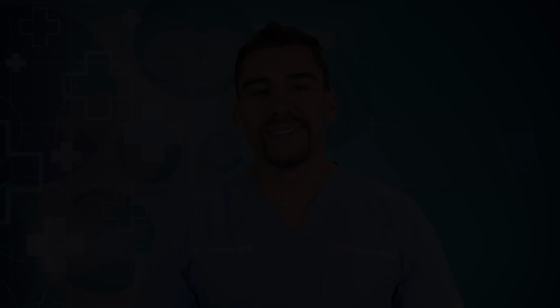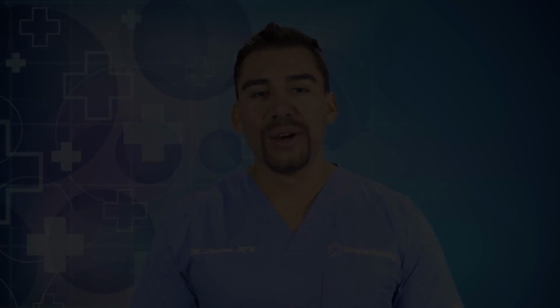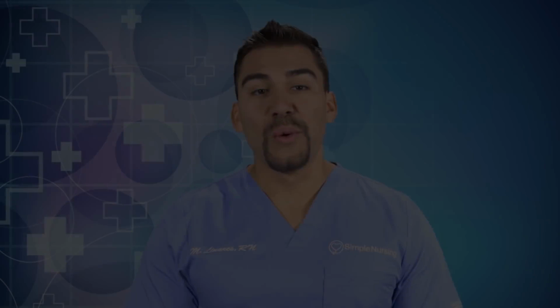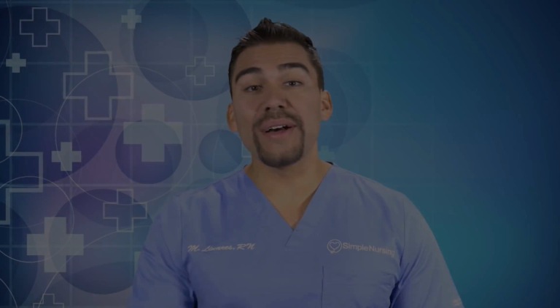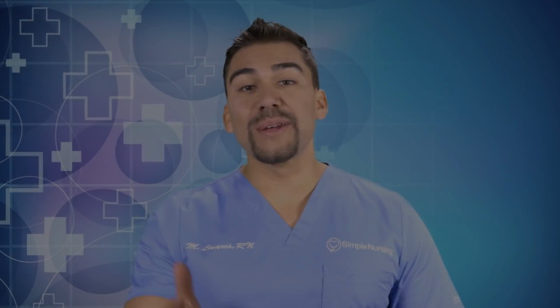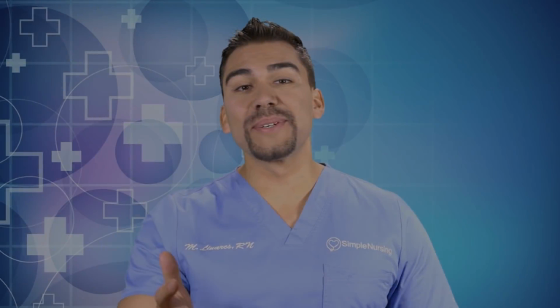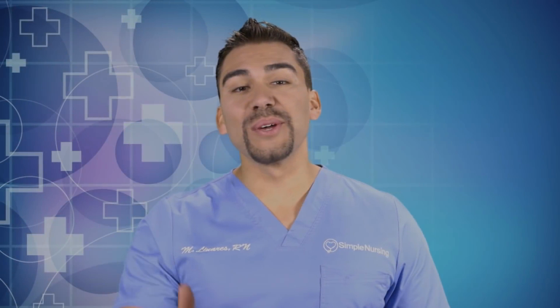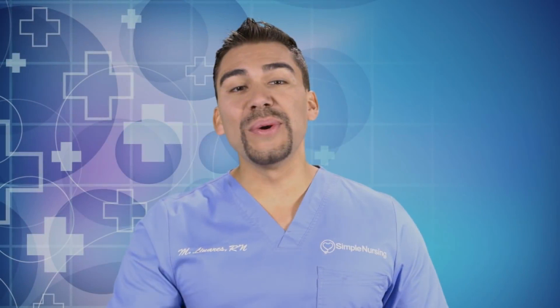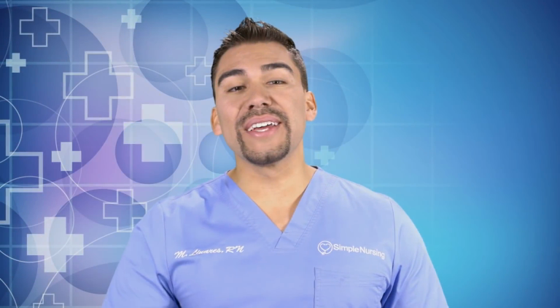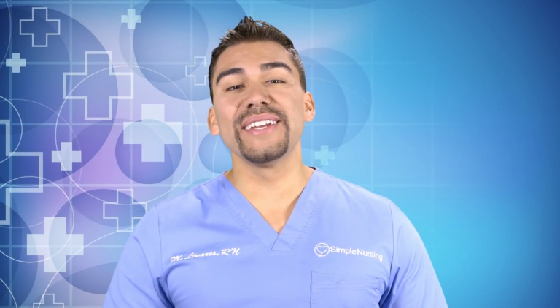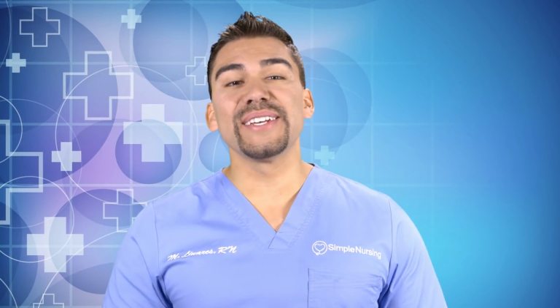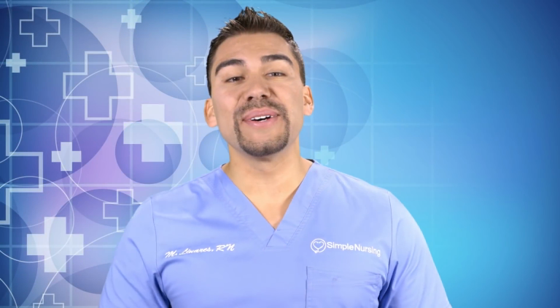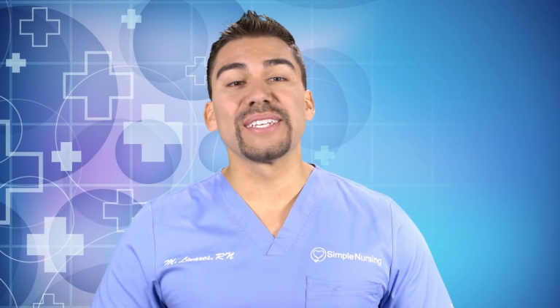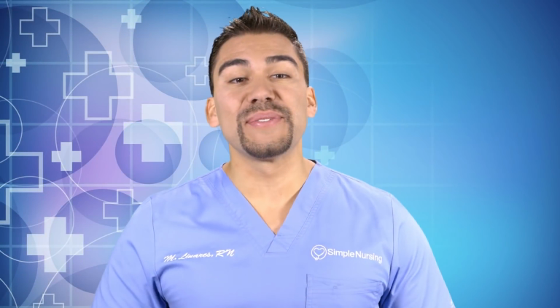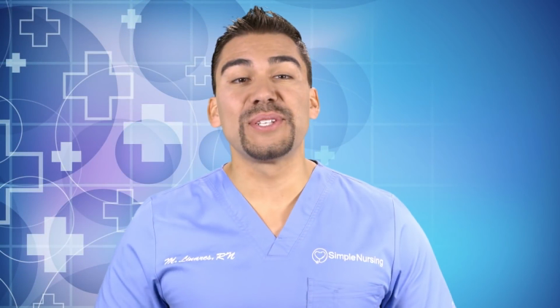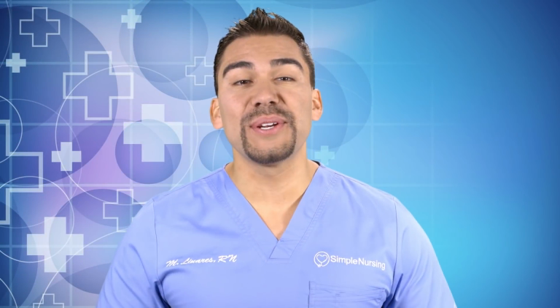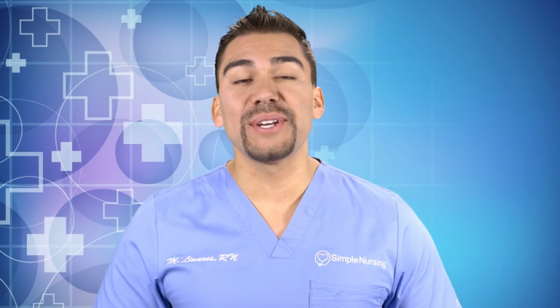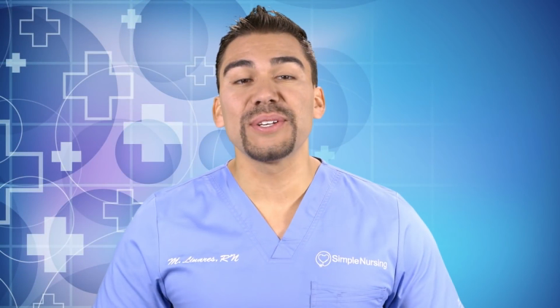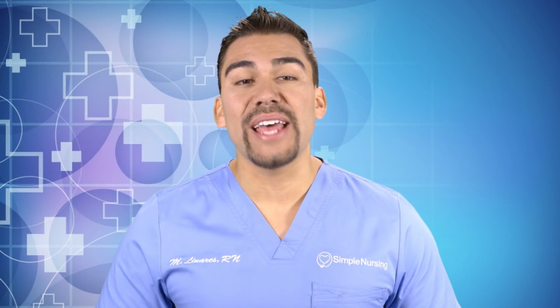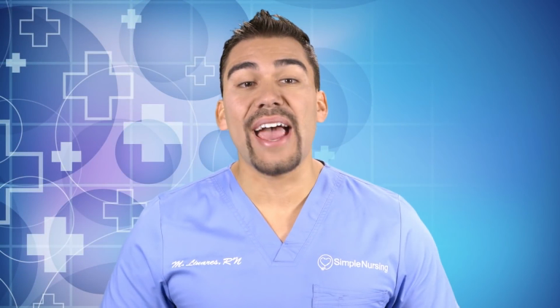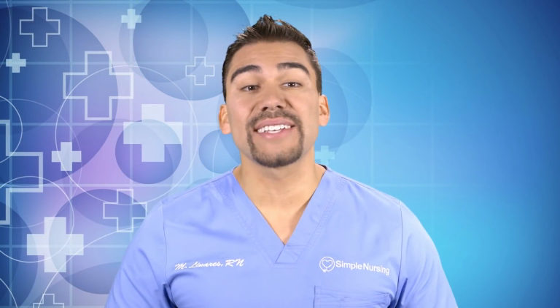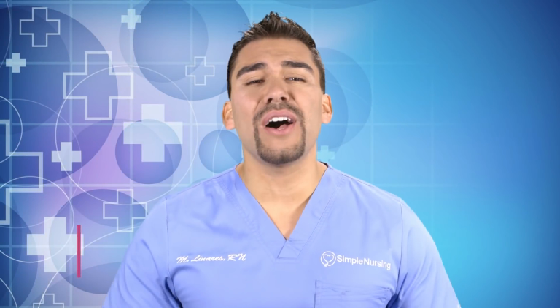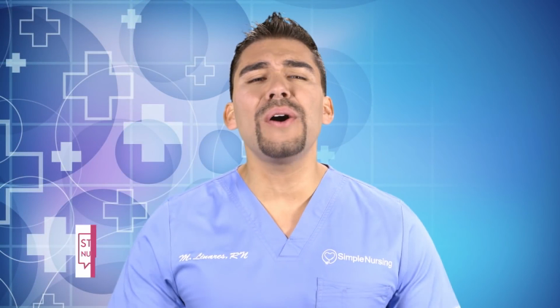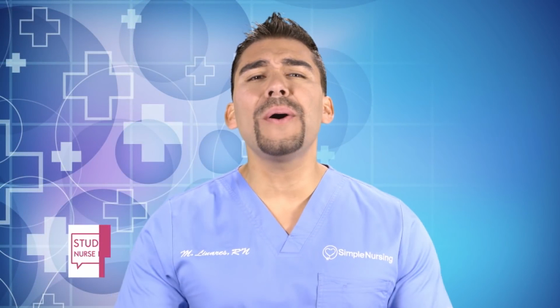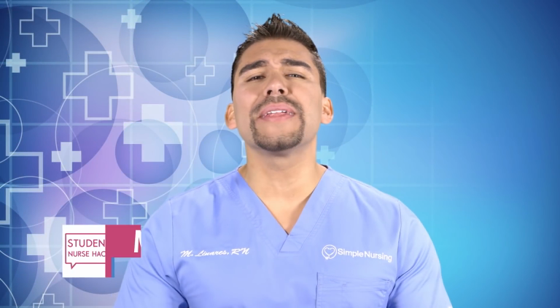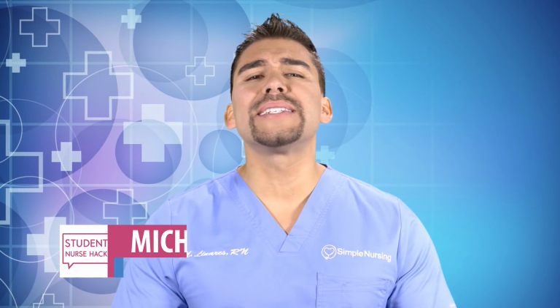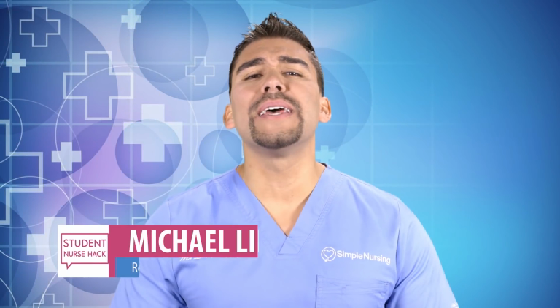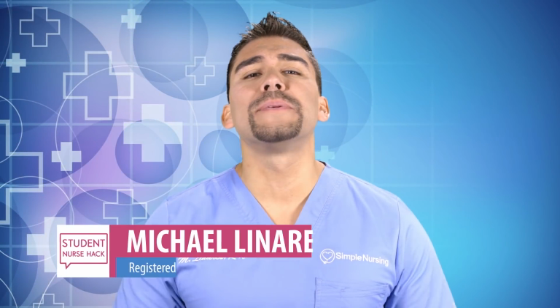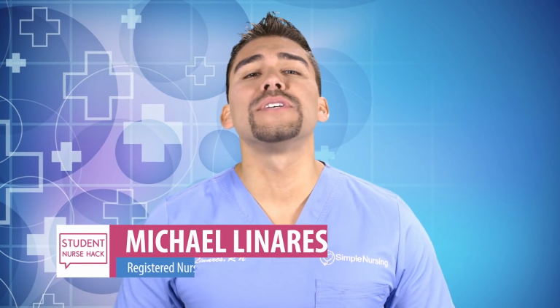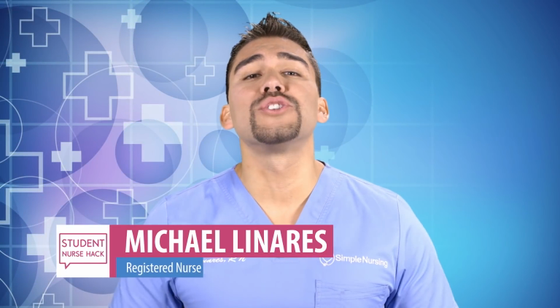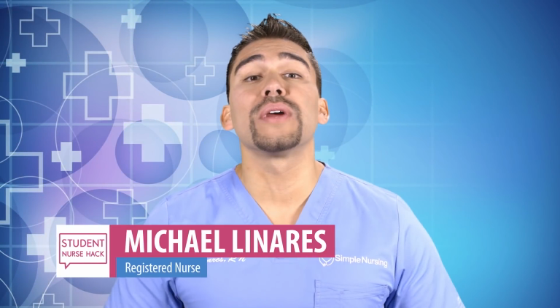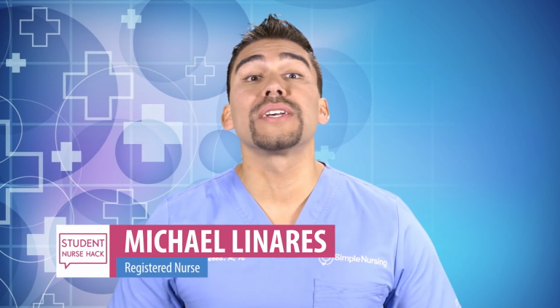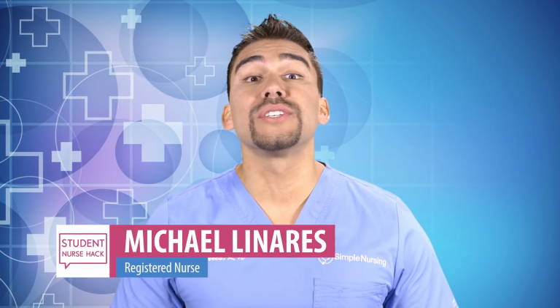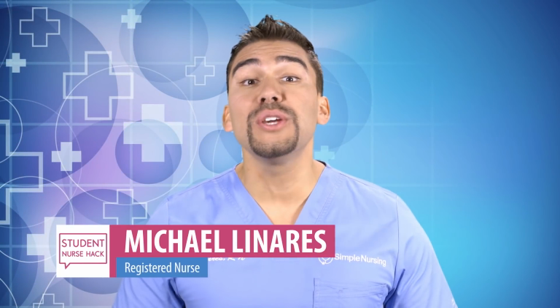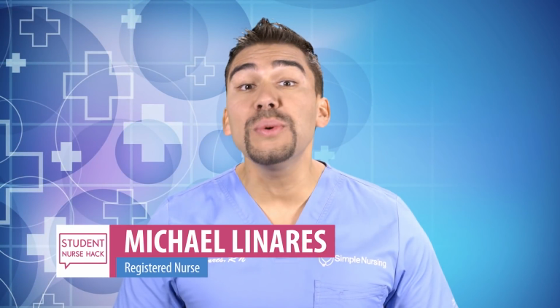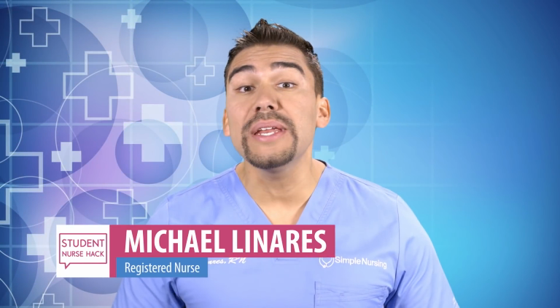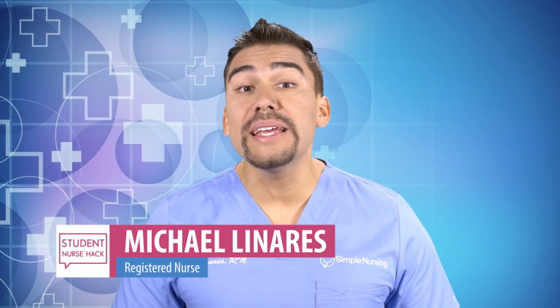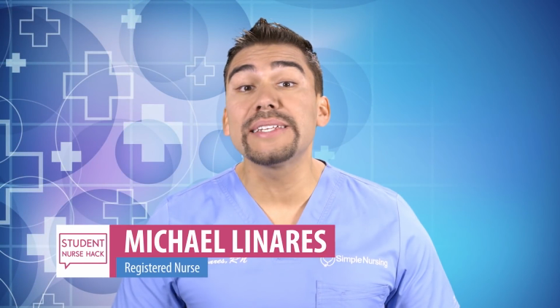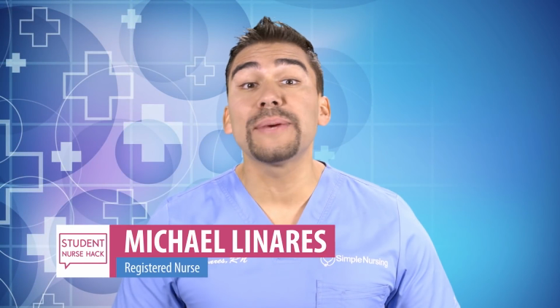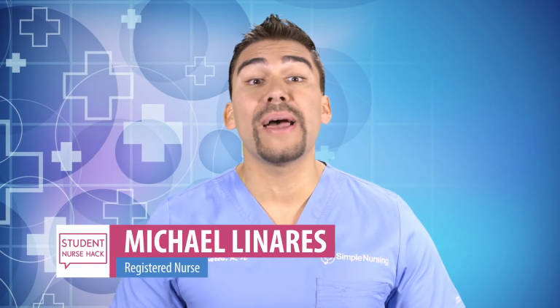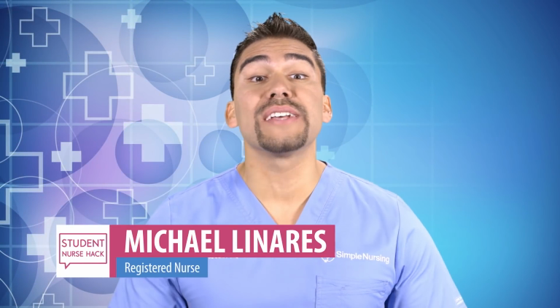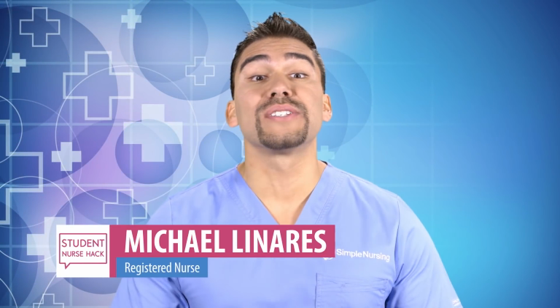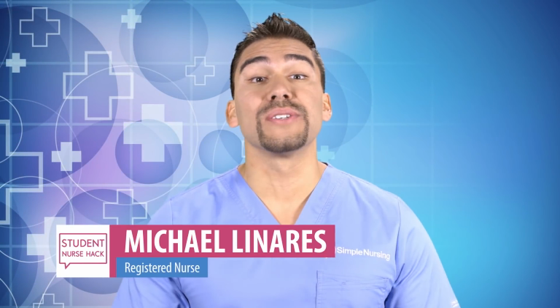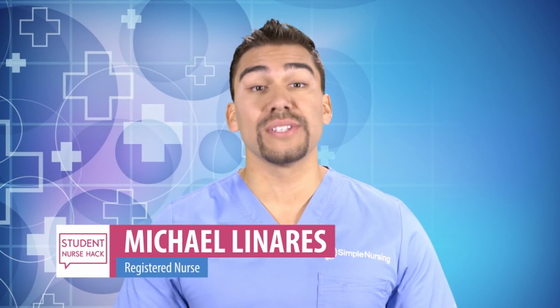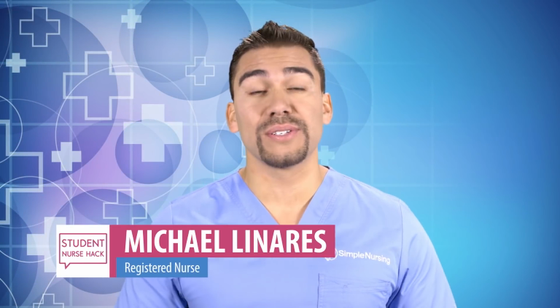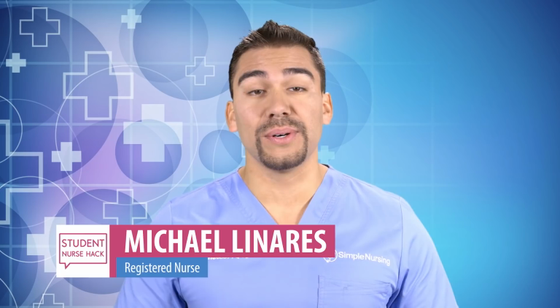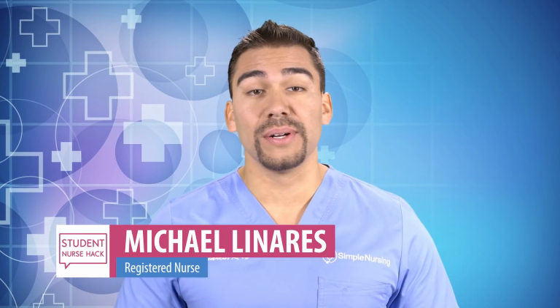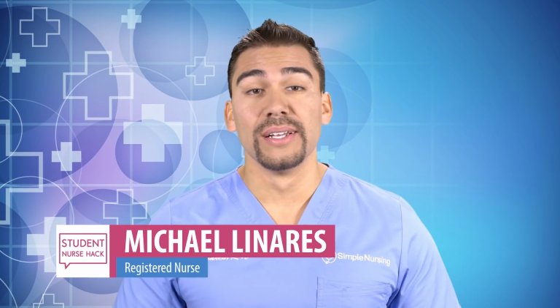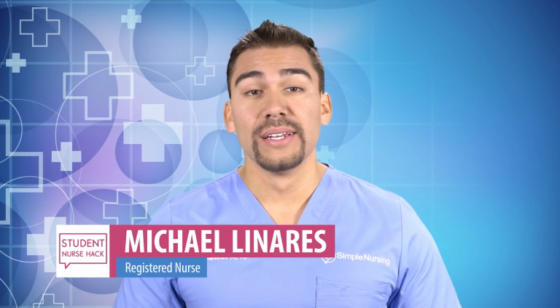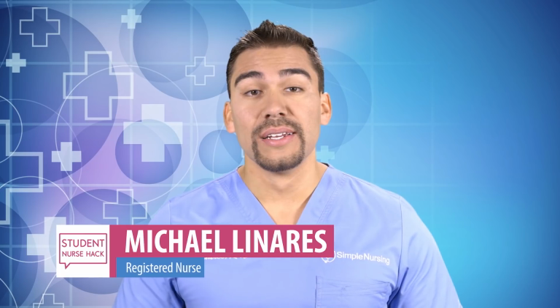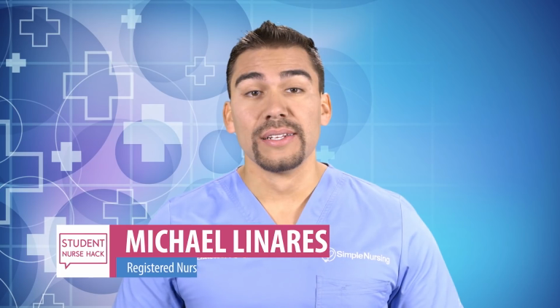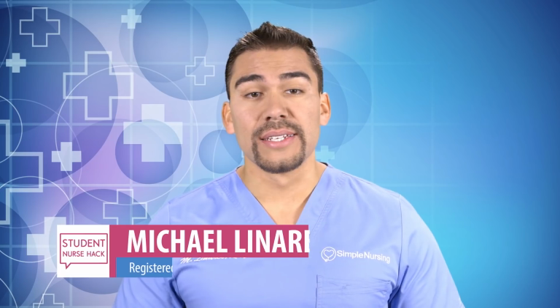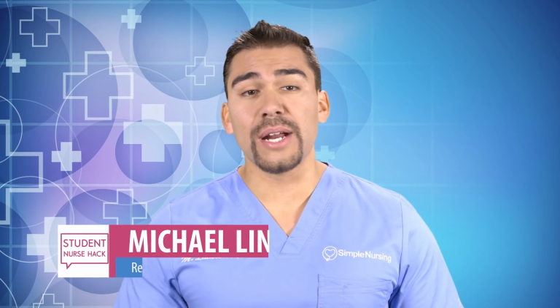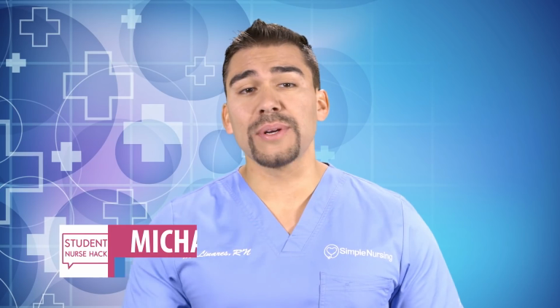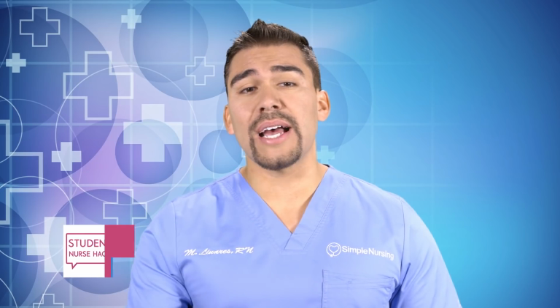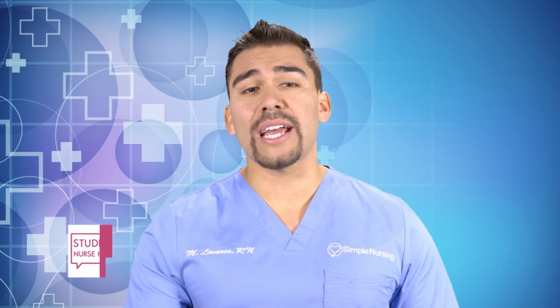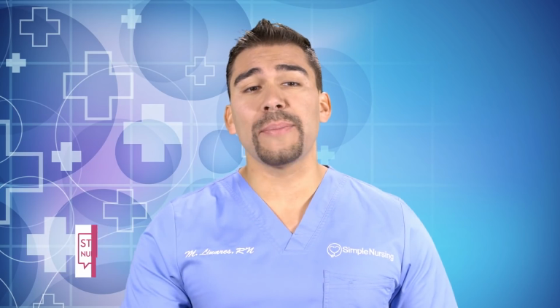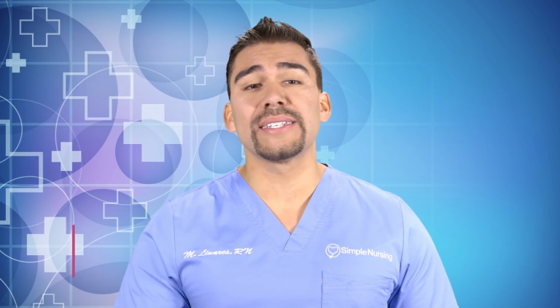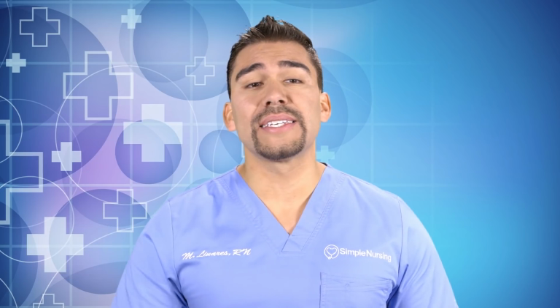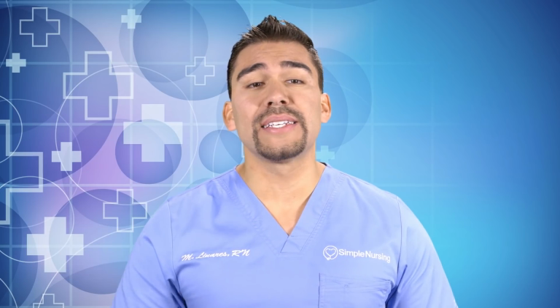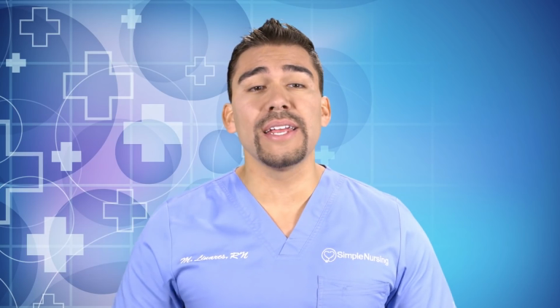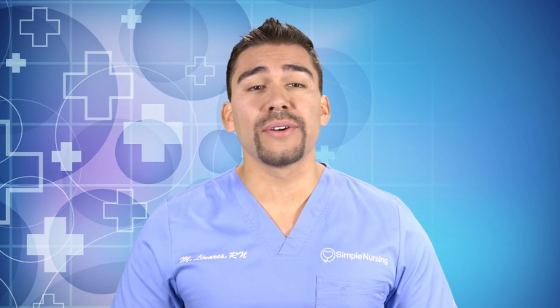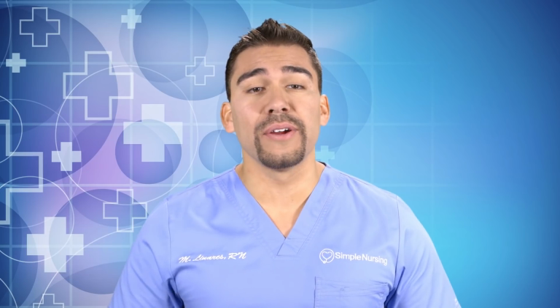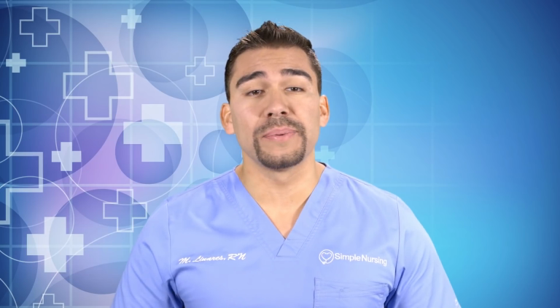Welcome to the weekly dose of student nurse hacks — all the tips and tricks you need to pass nursing school. Today we're talking about study groups.